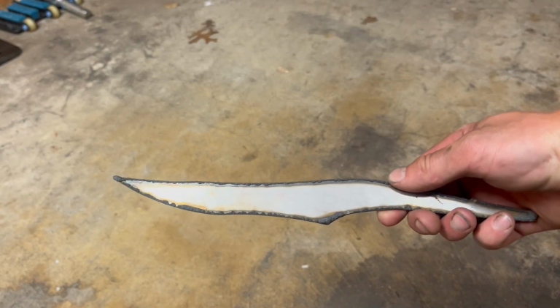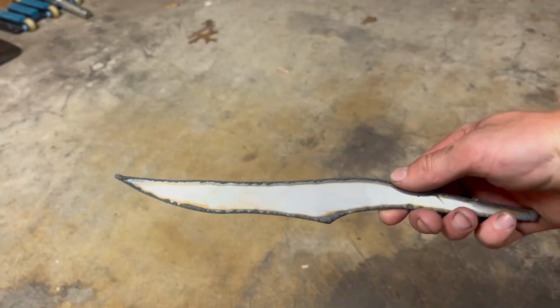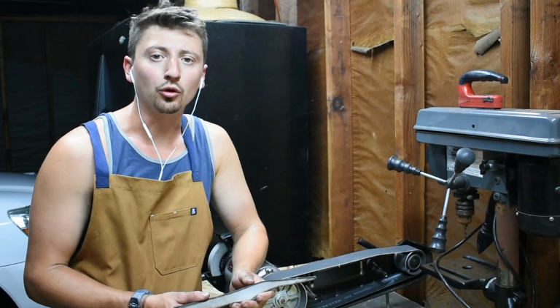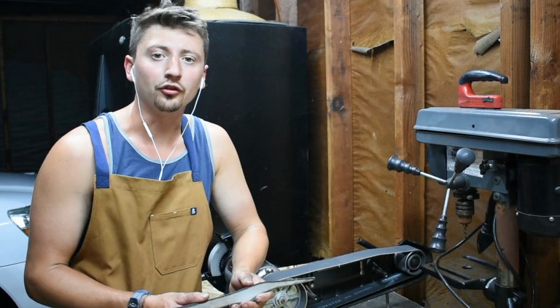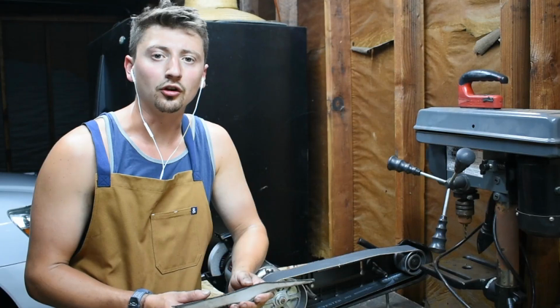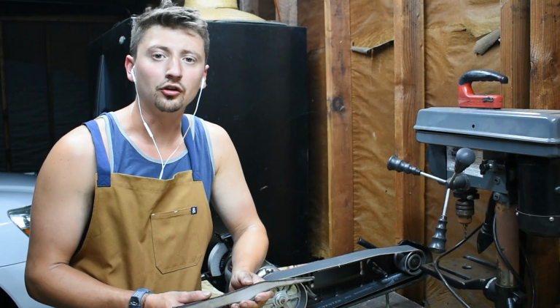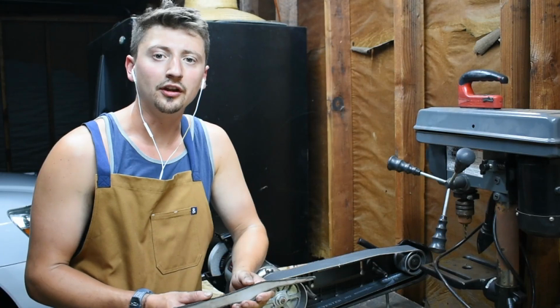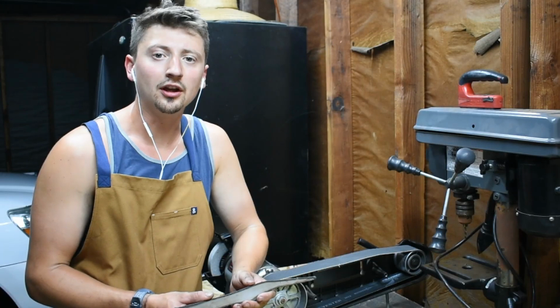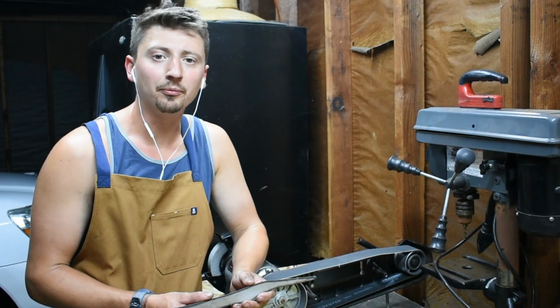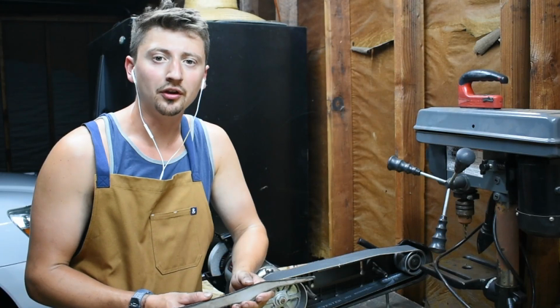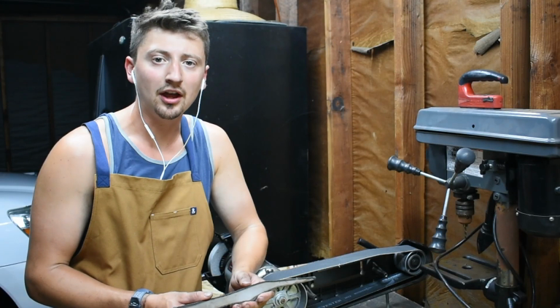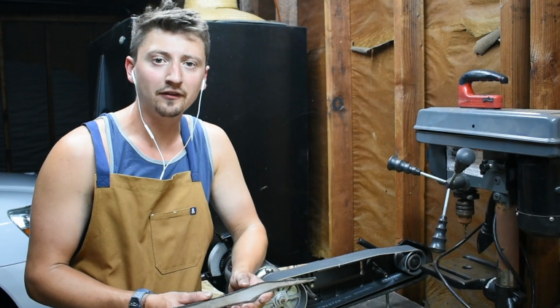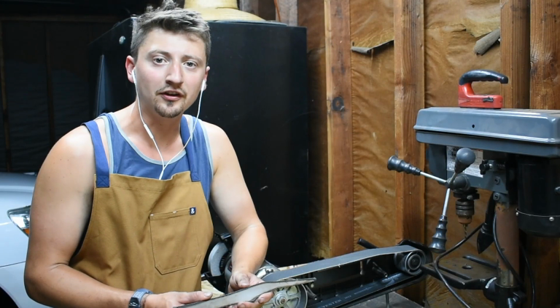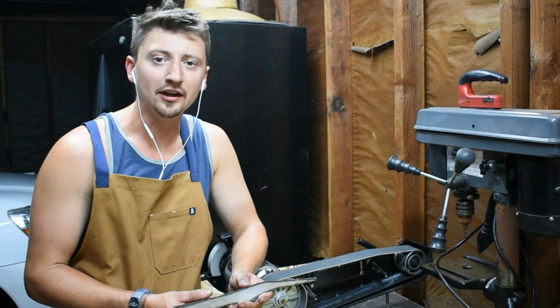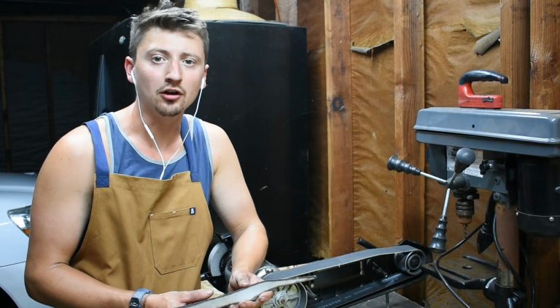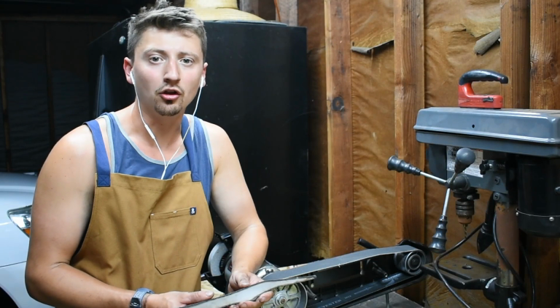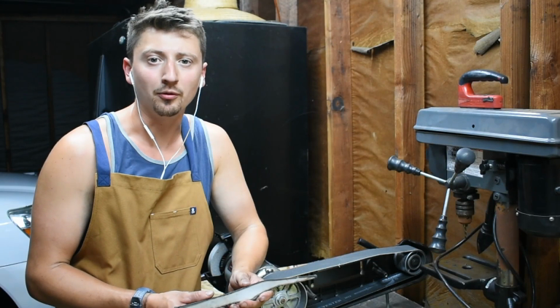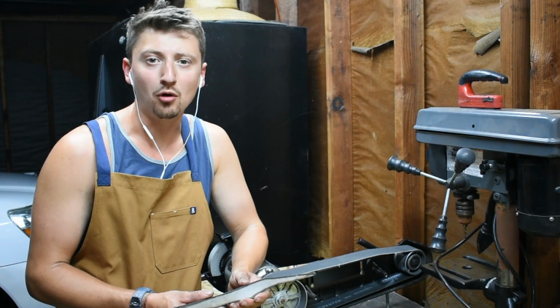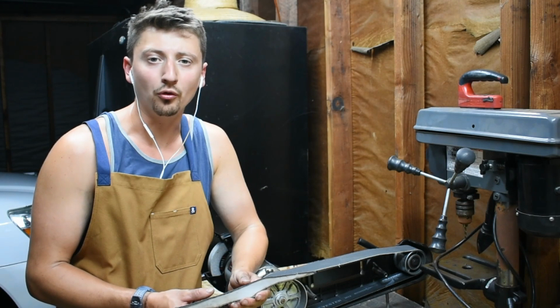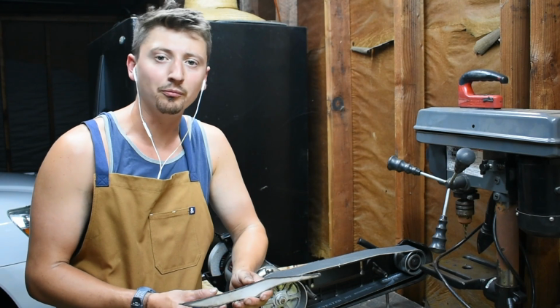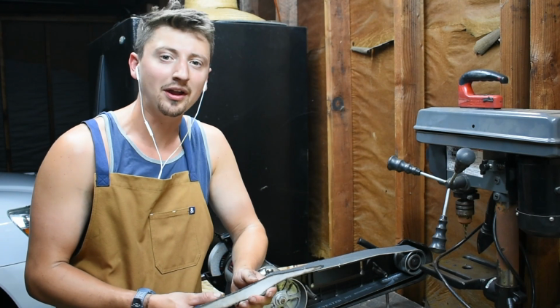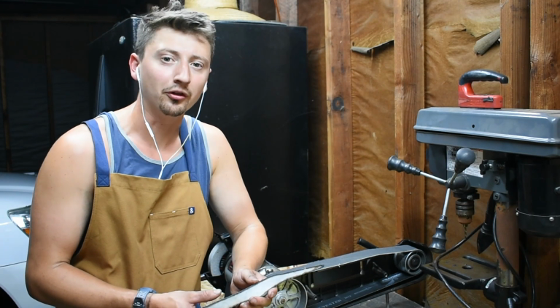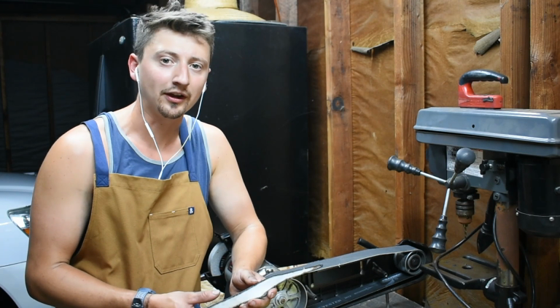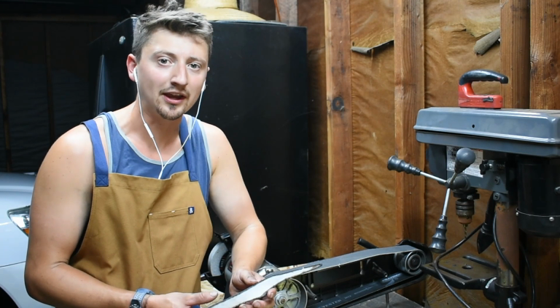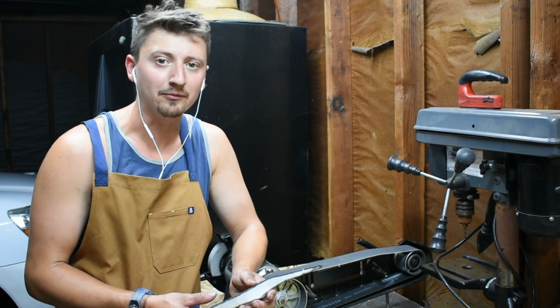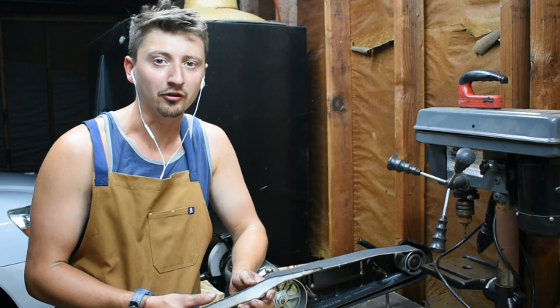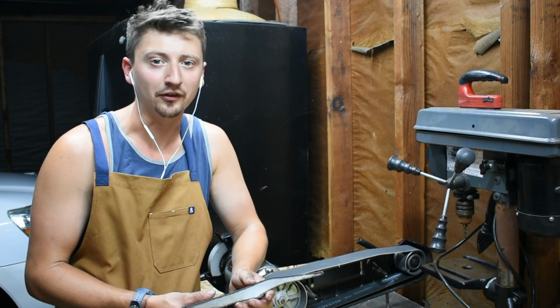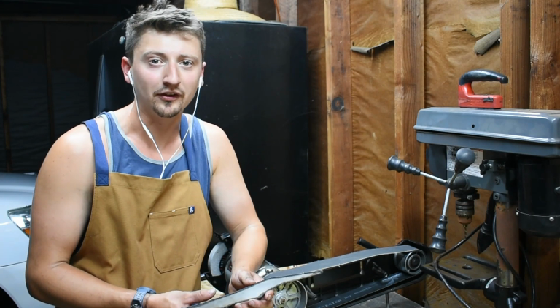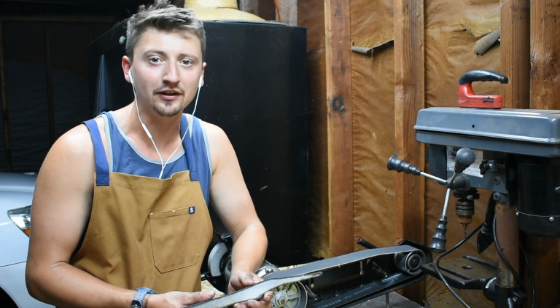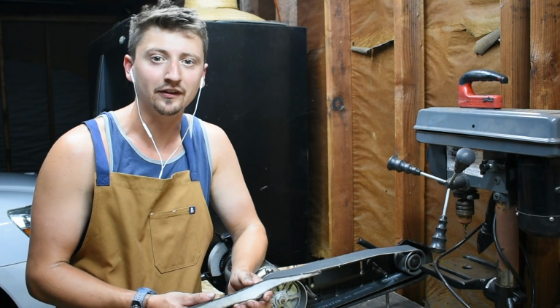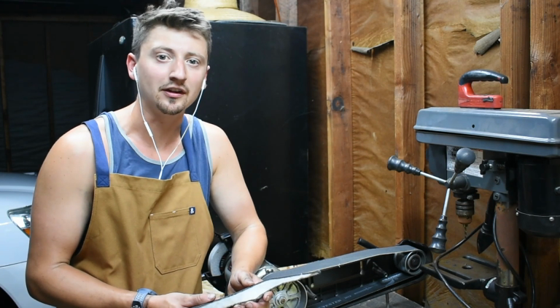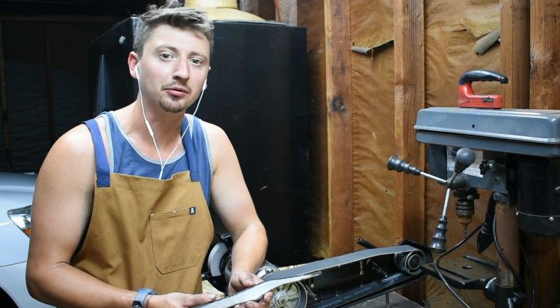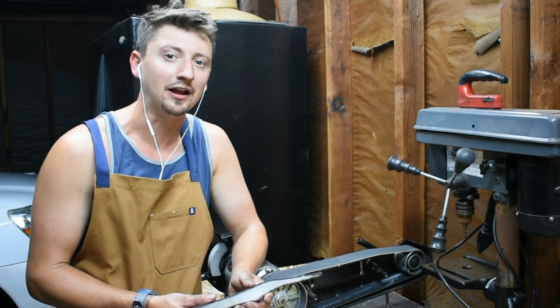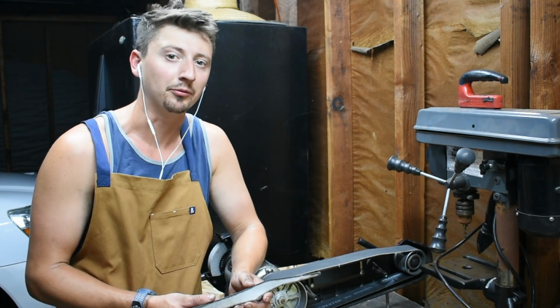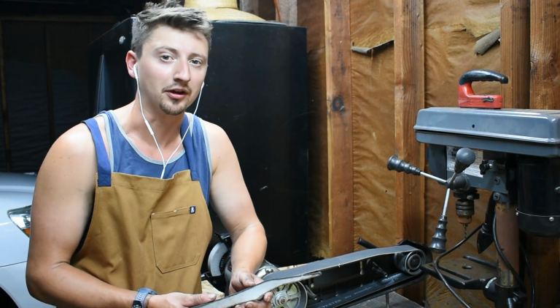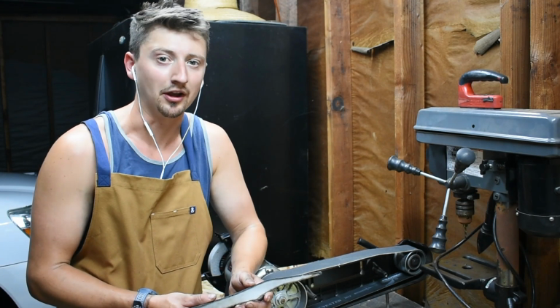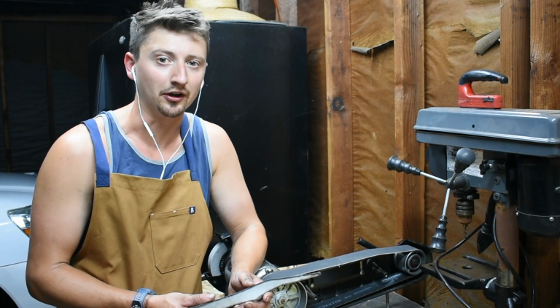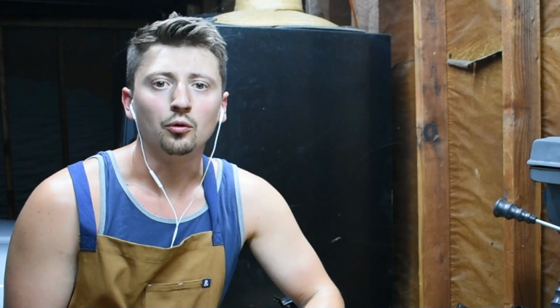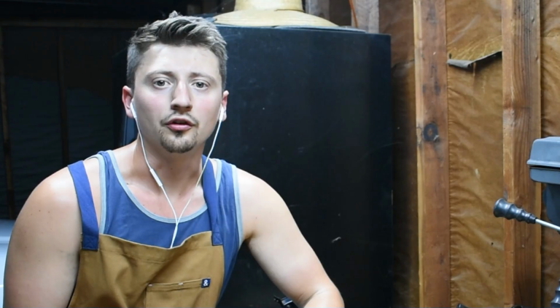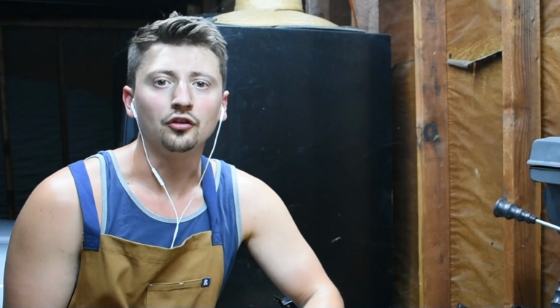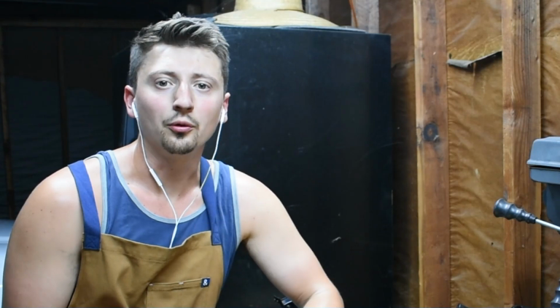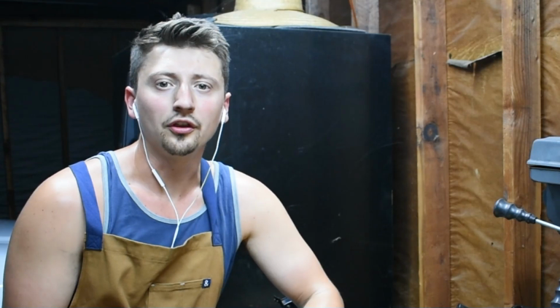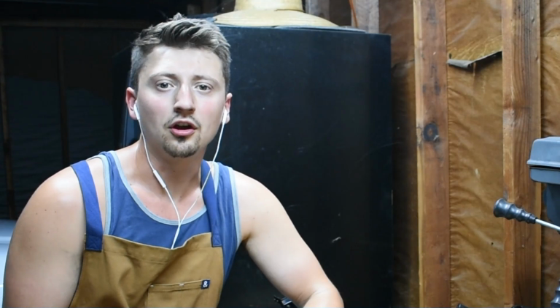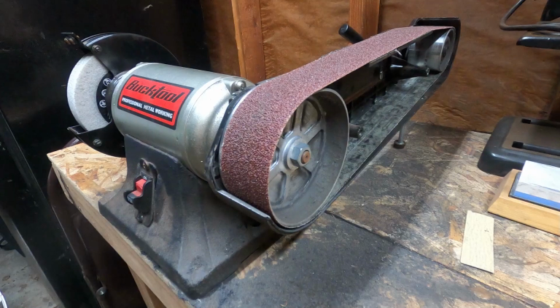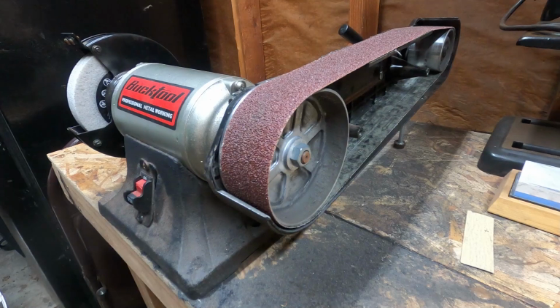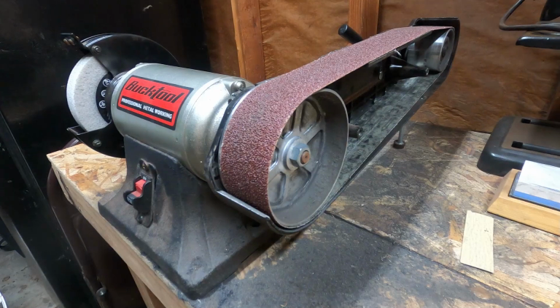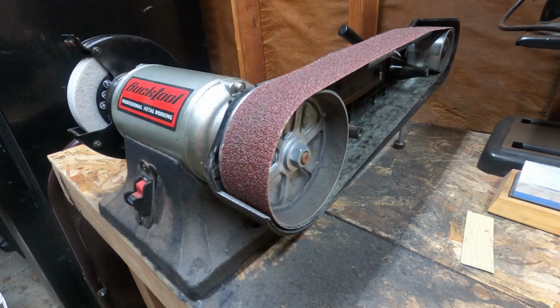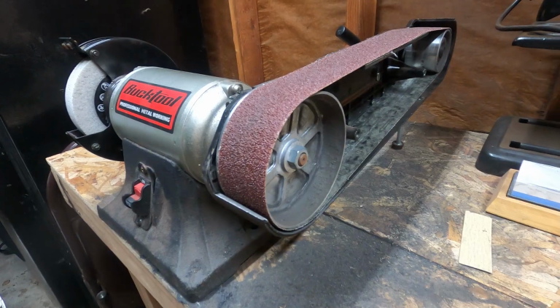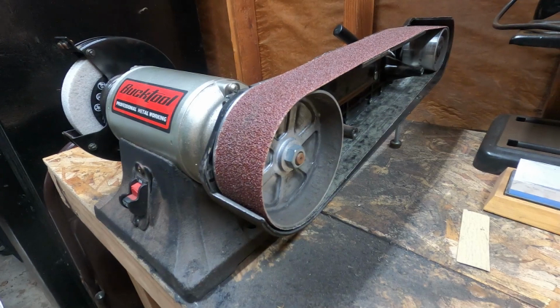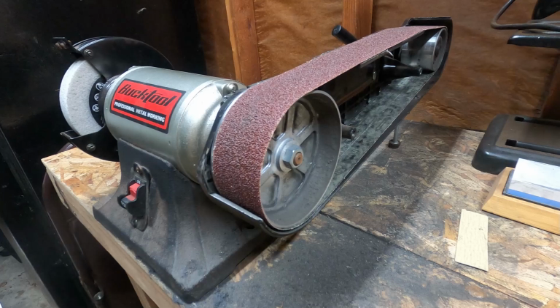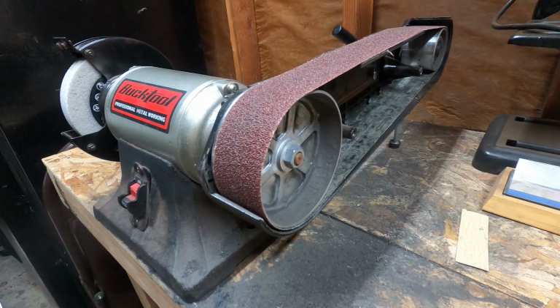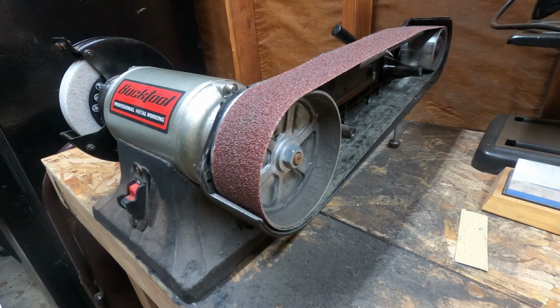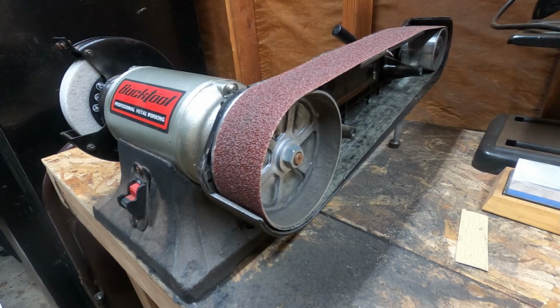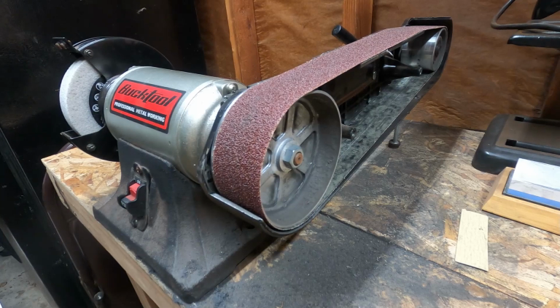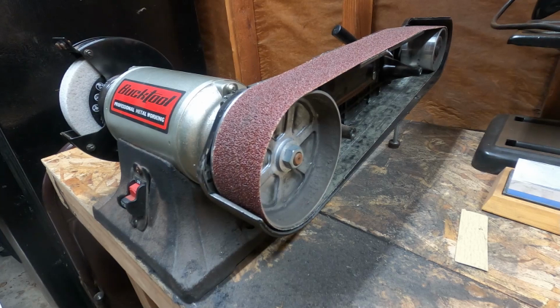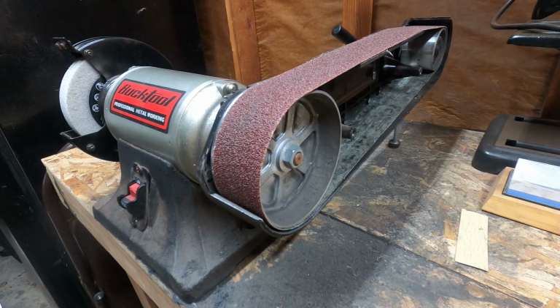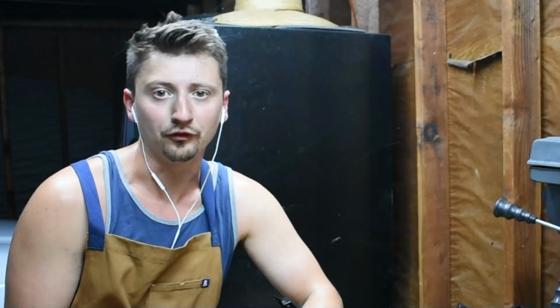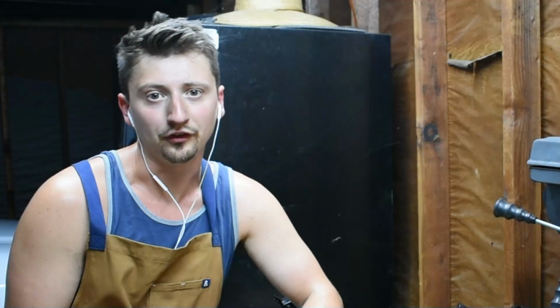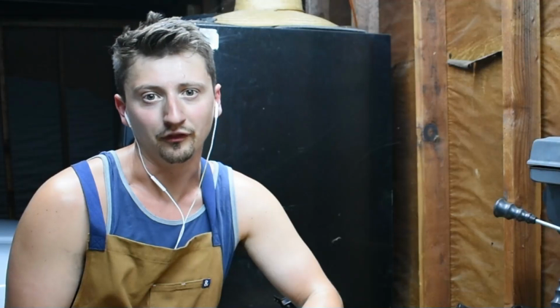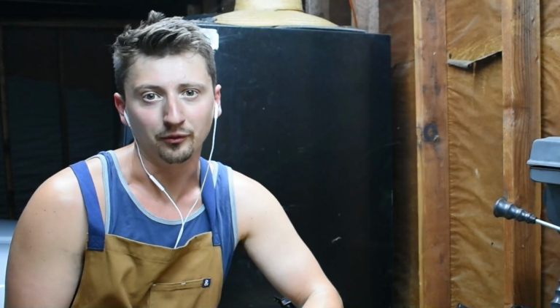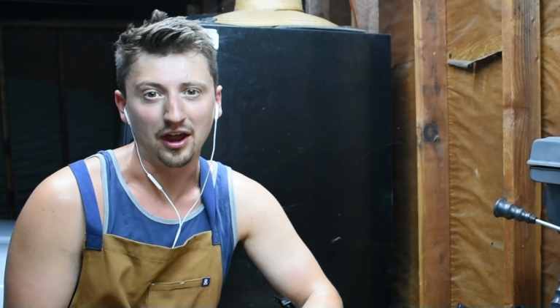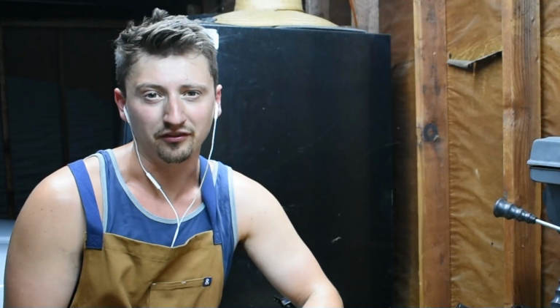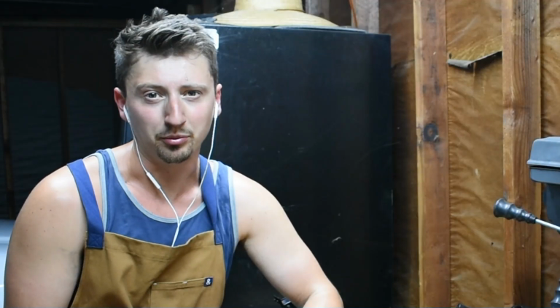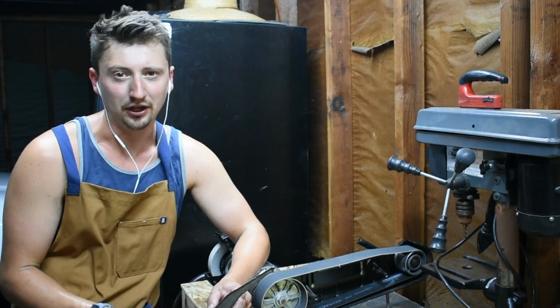We're going to start cleaning up the knife and getting all the molten metal that came from the CNC plasma cutter. We're going to start with the contact wheel to grind down the surface of the knife blank.